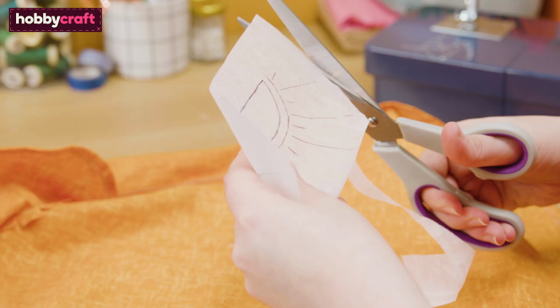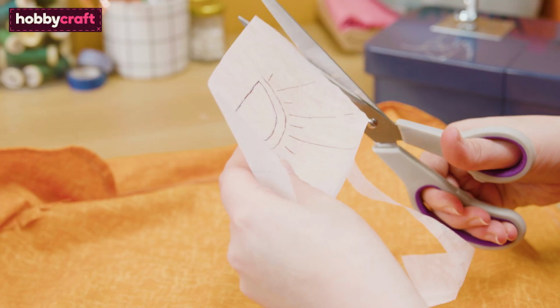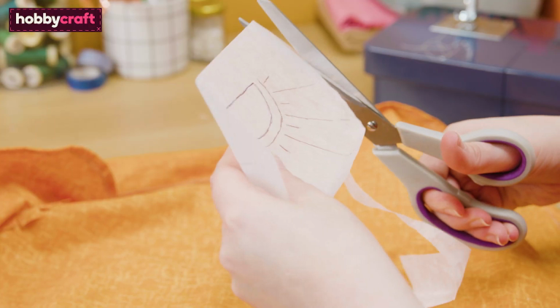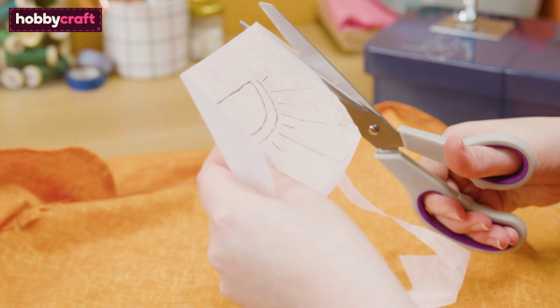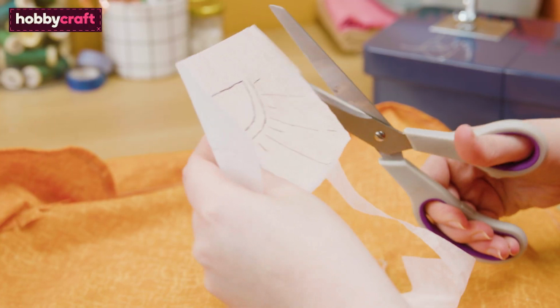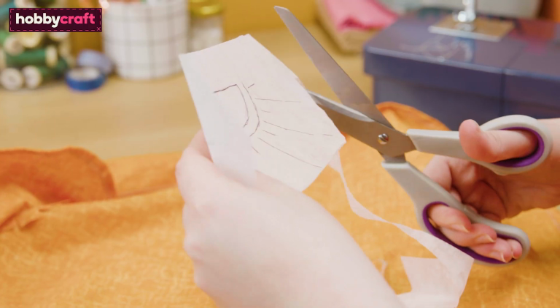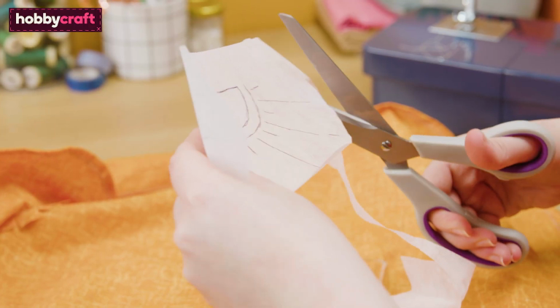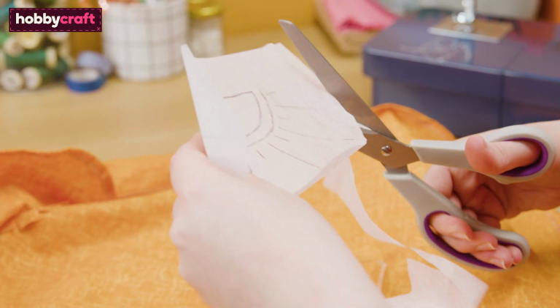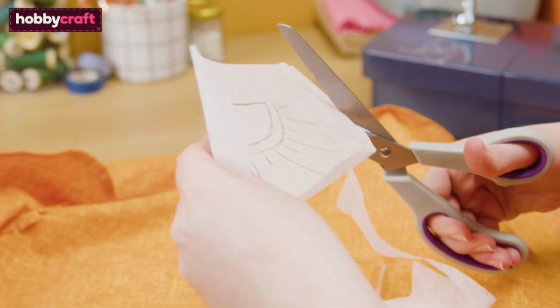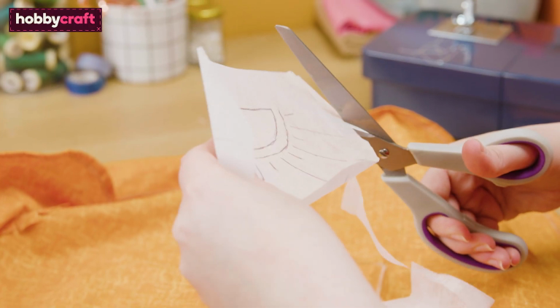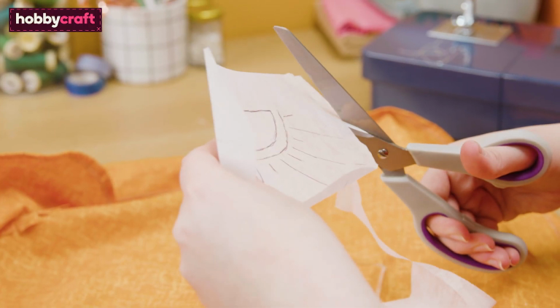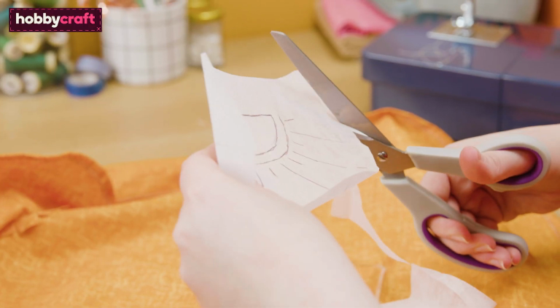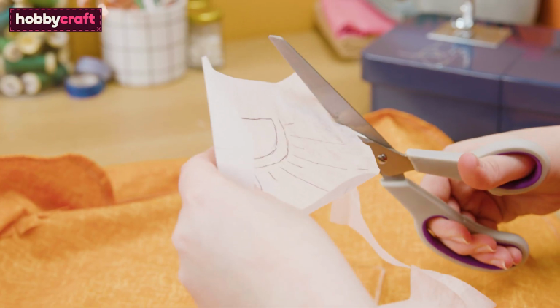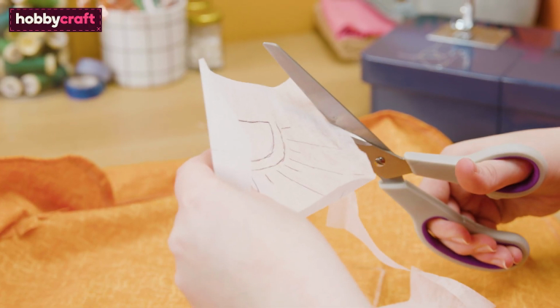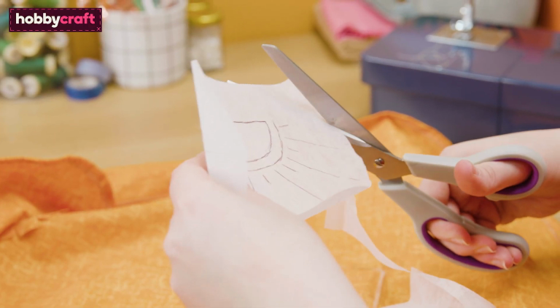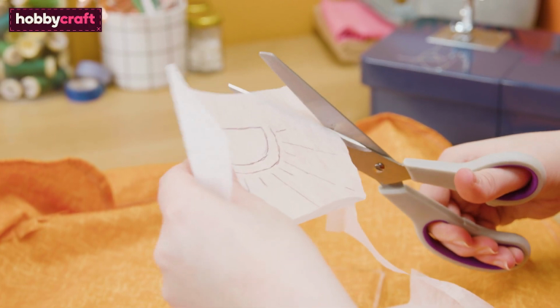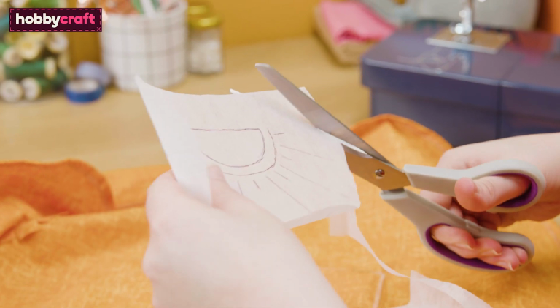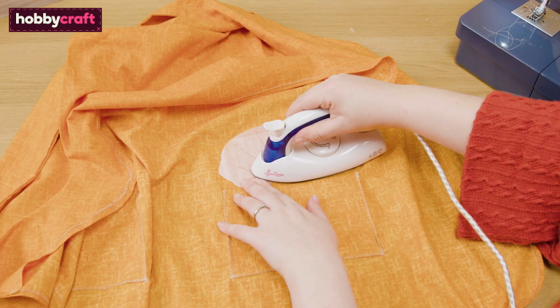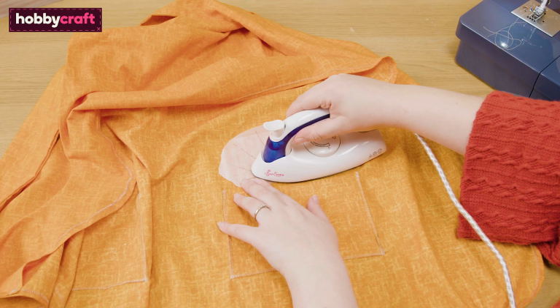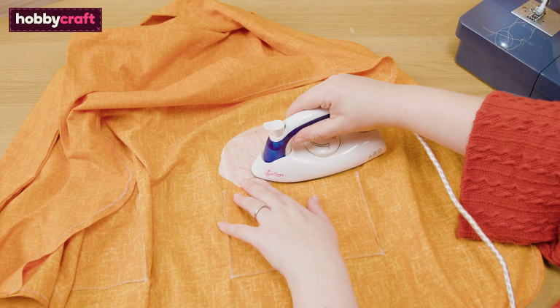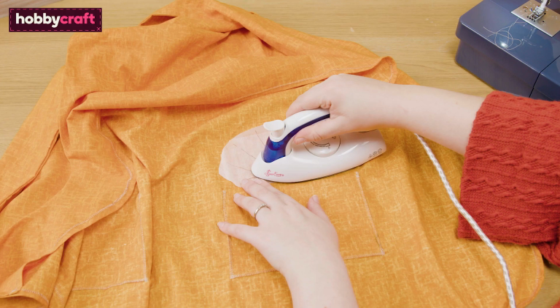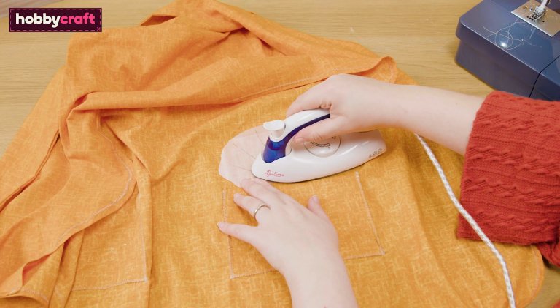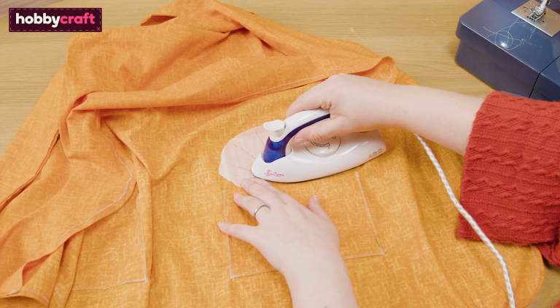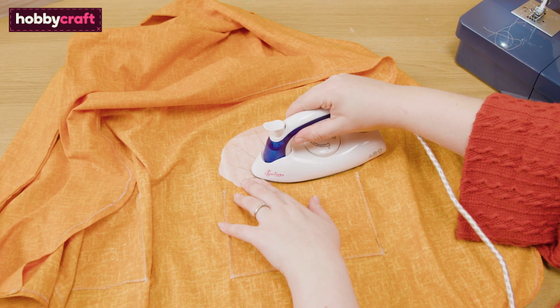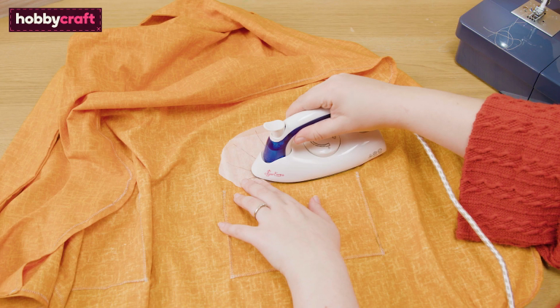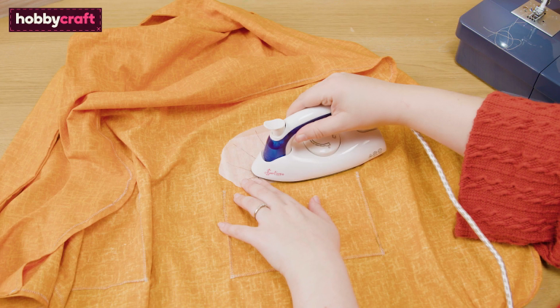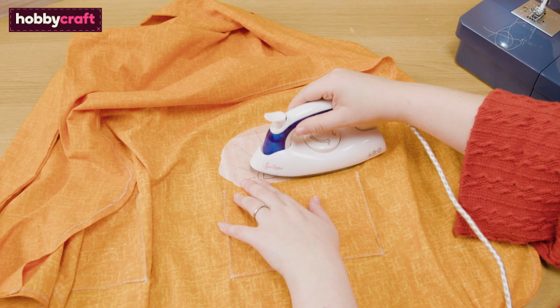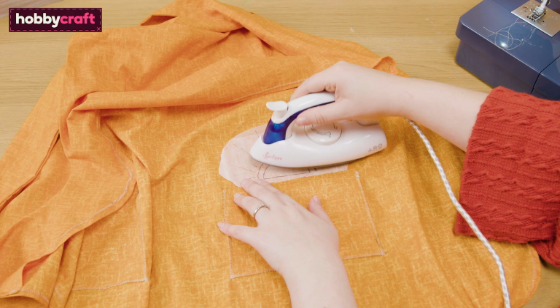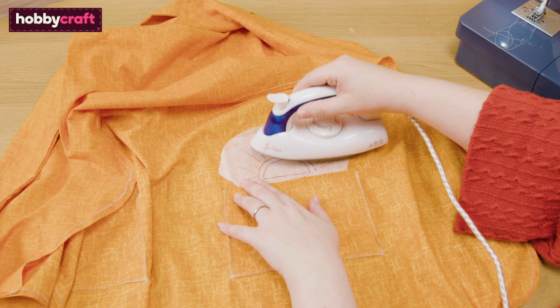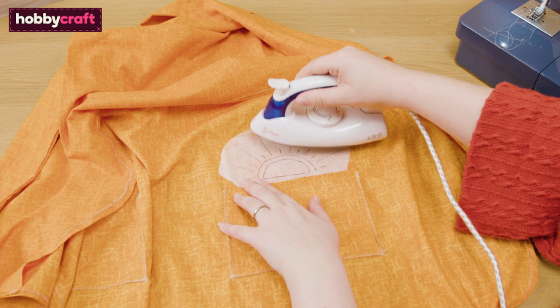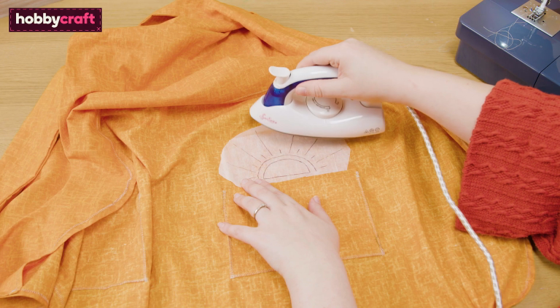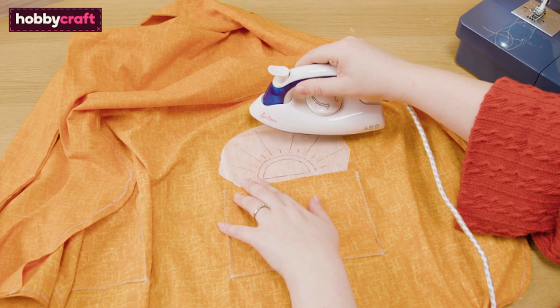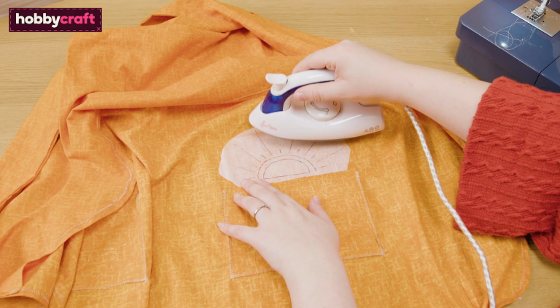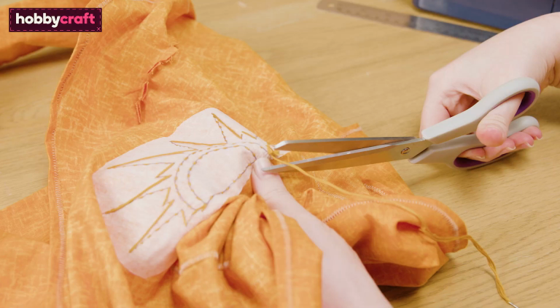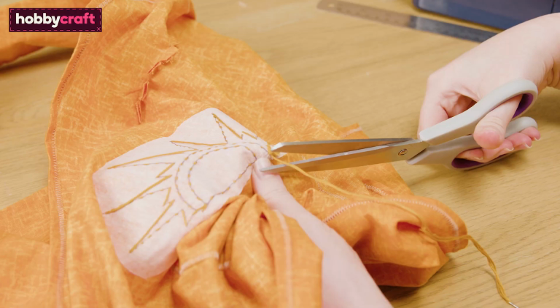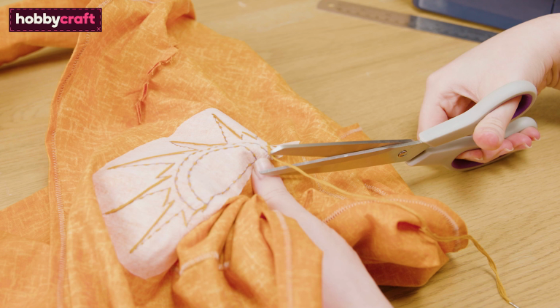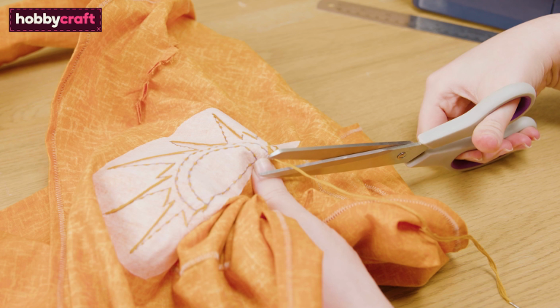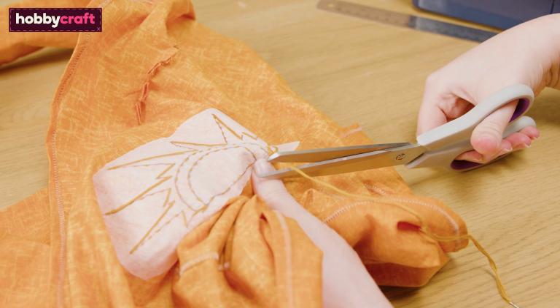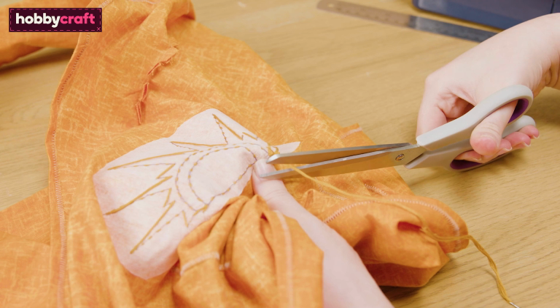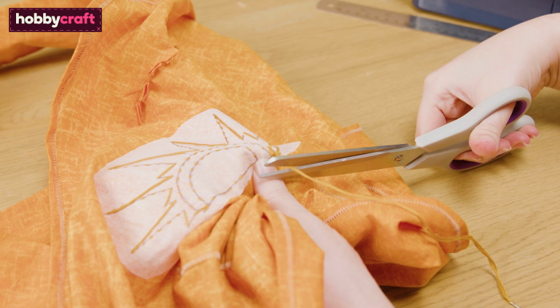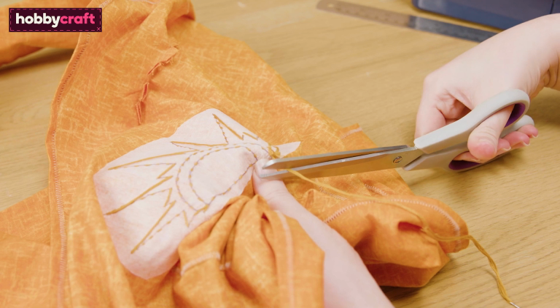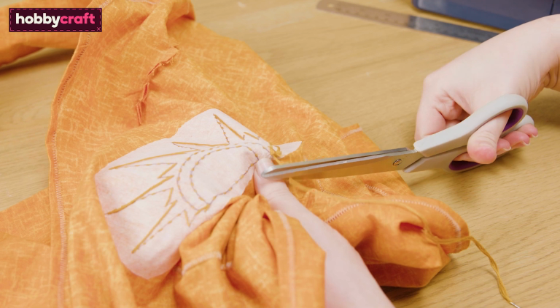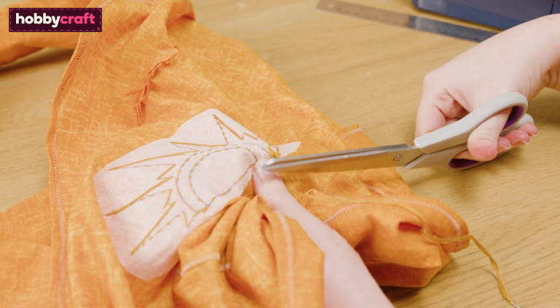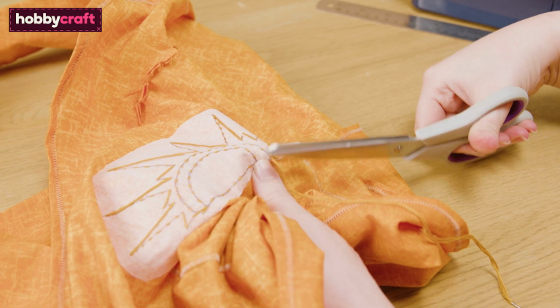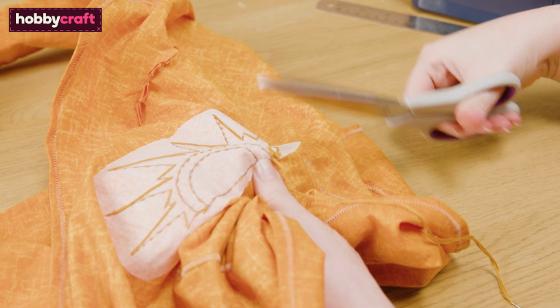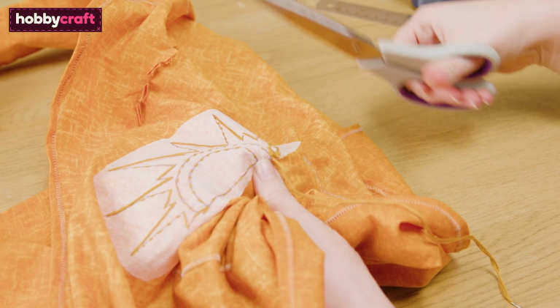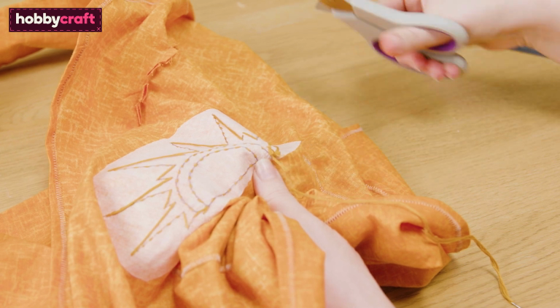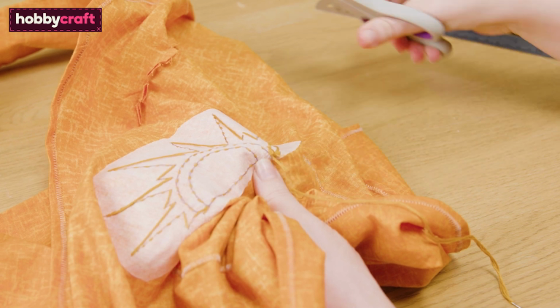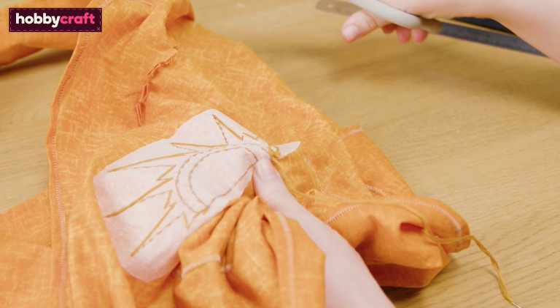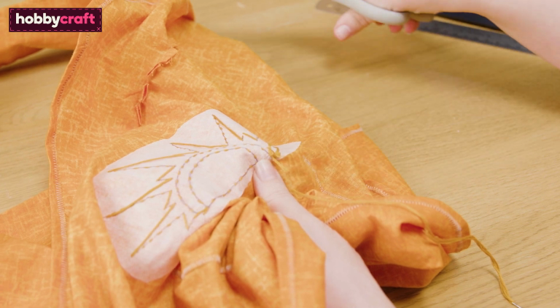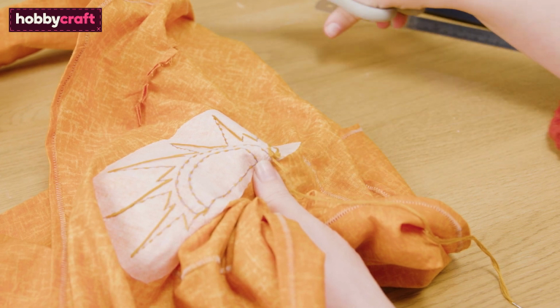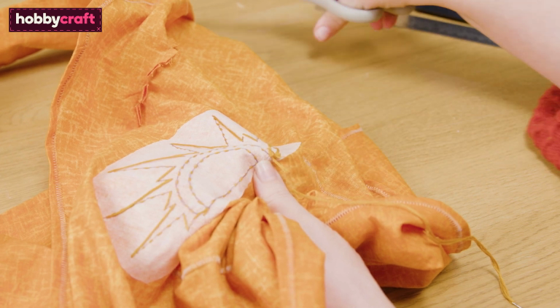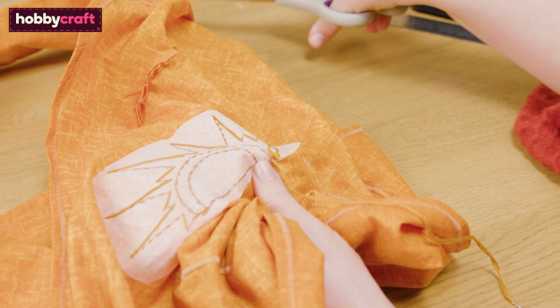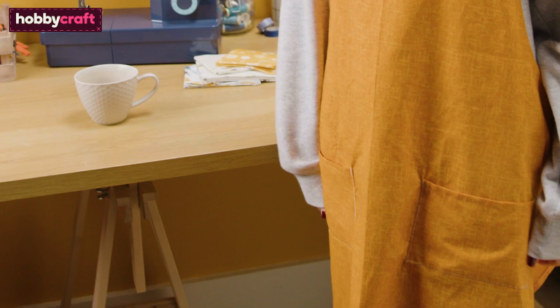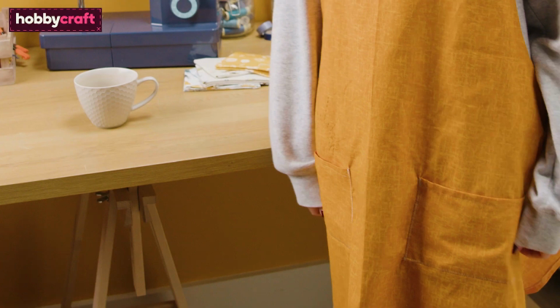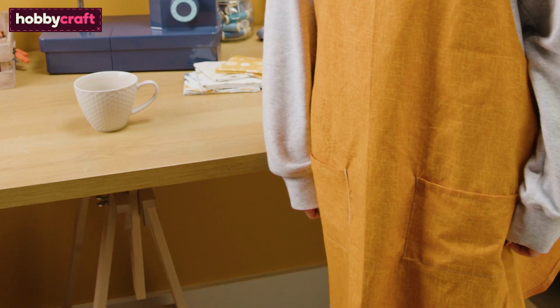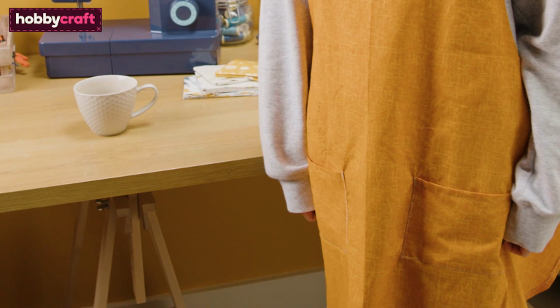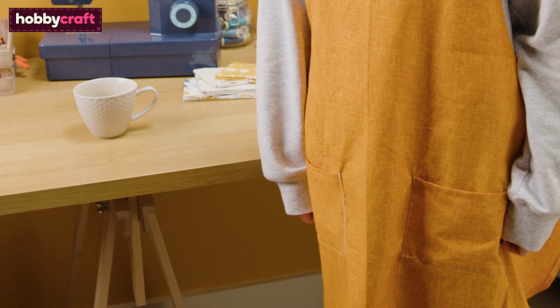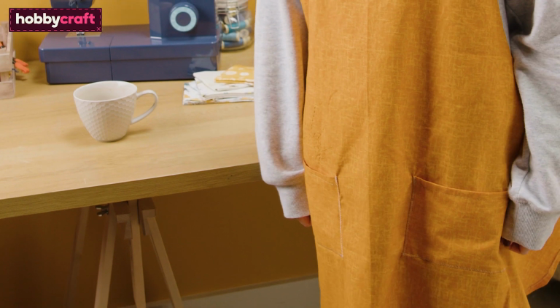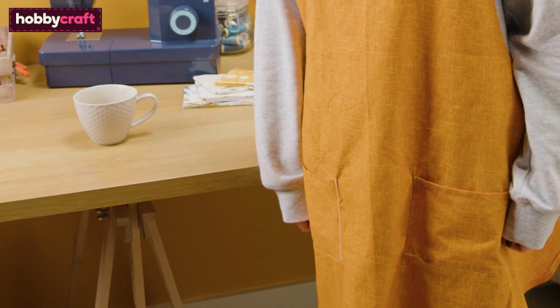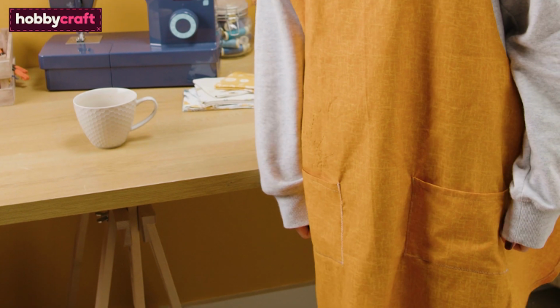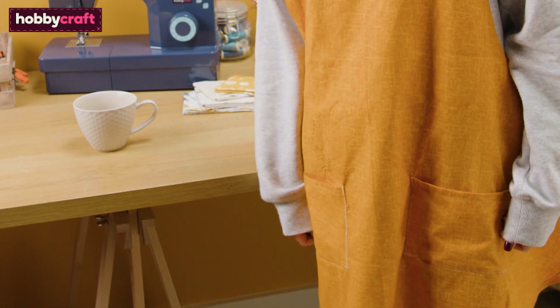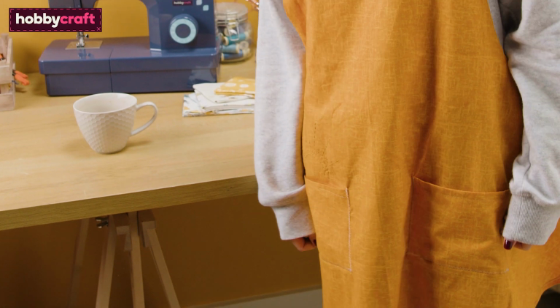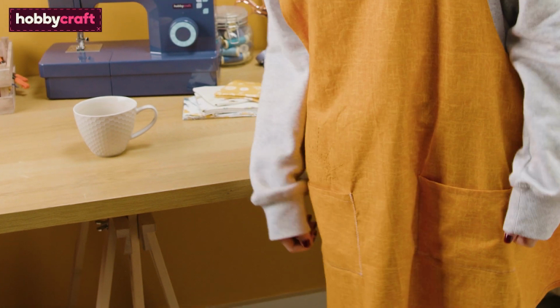Finally, you can embellish your apron with embroidery. We've added this decorative sun design. Your apron is now complete.